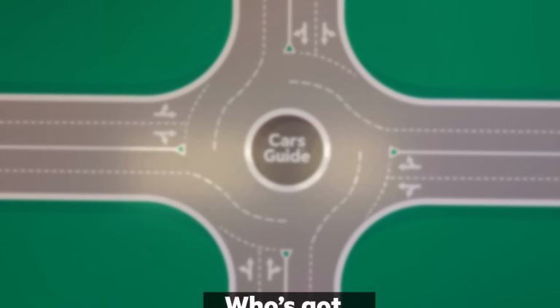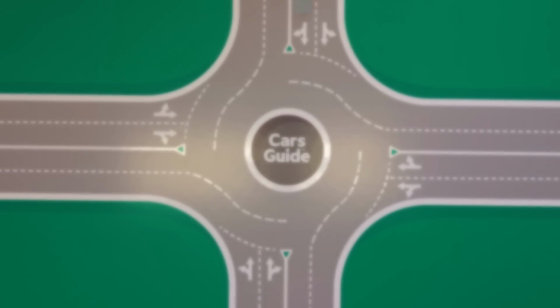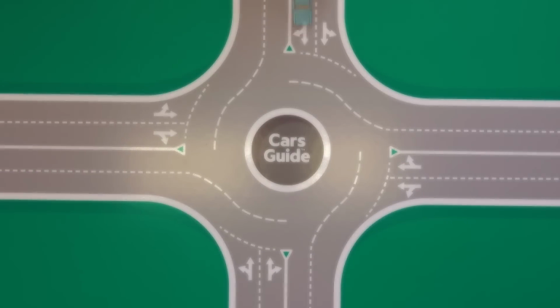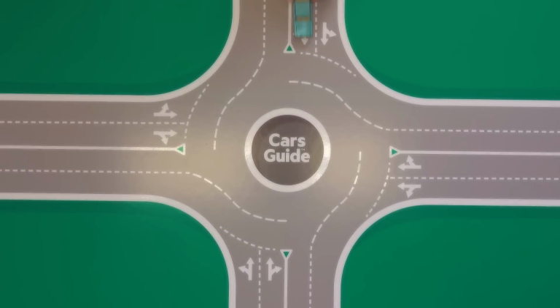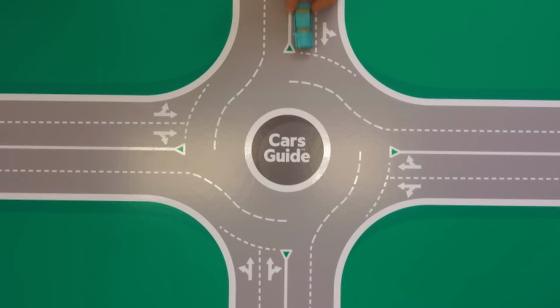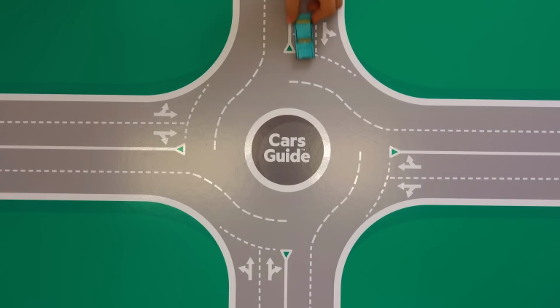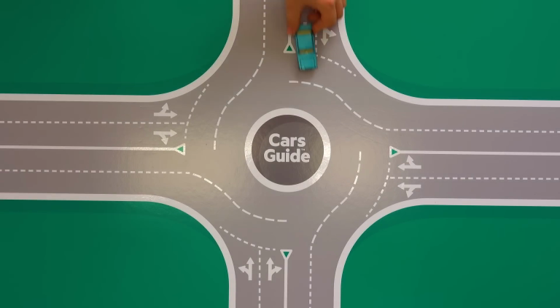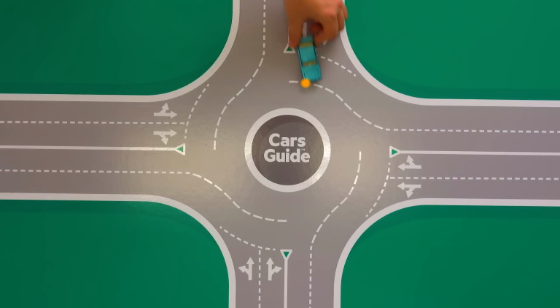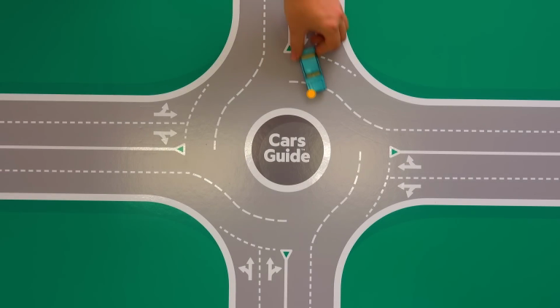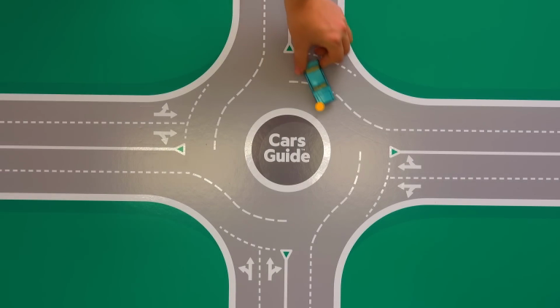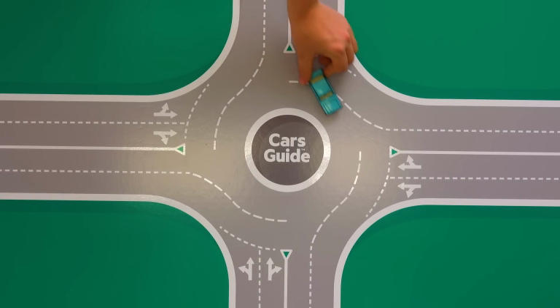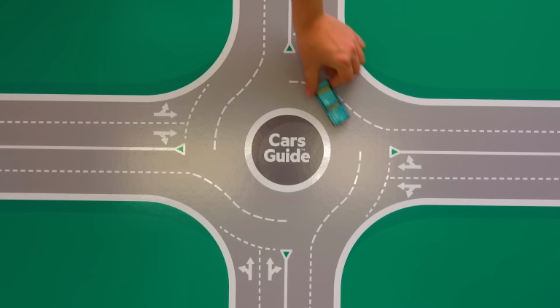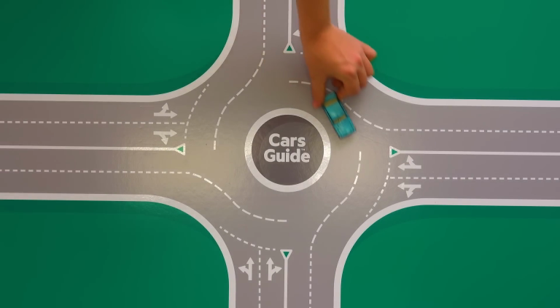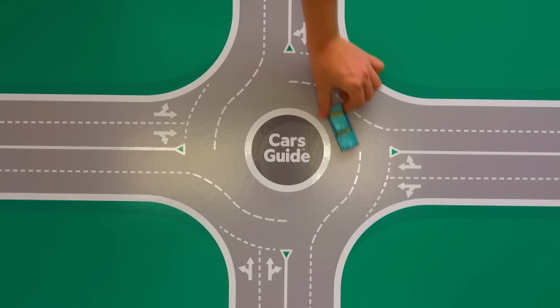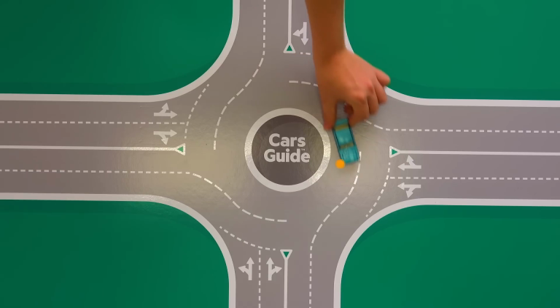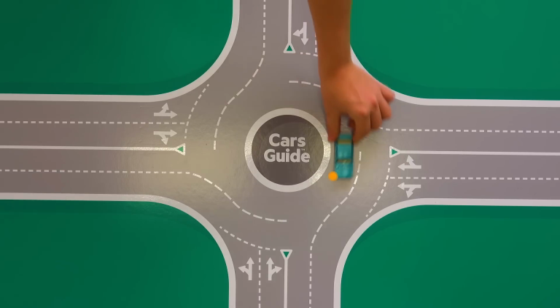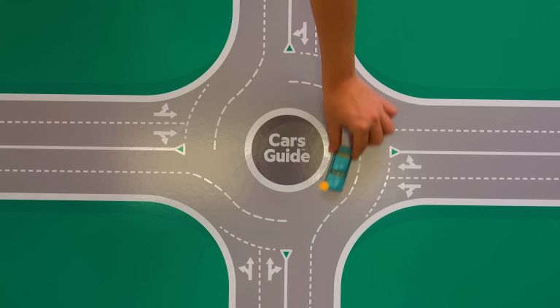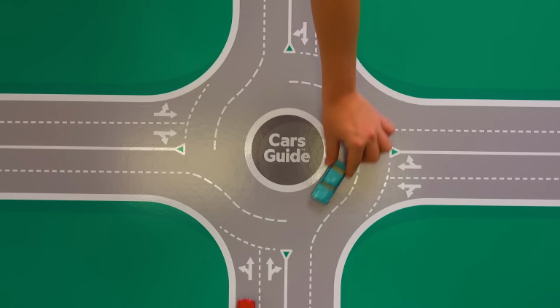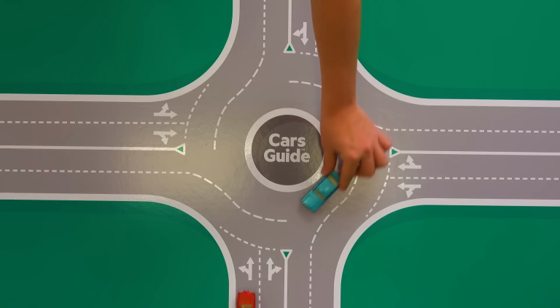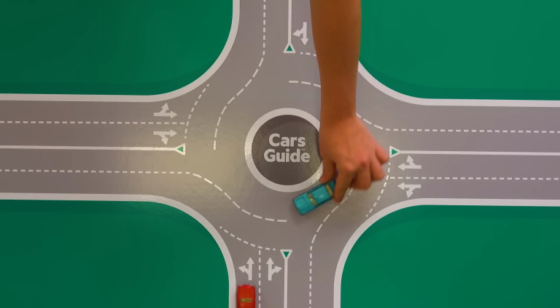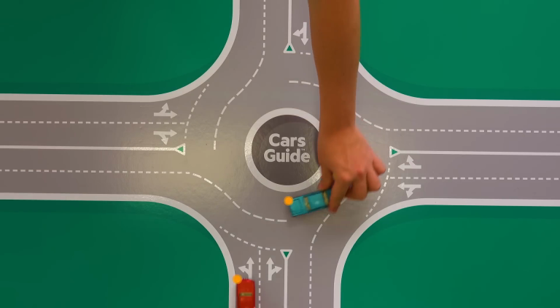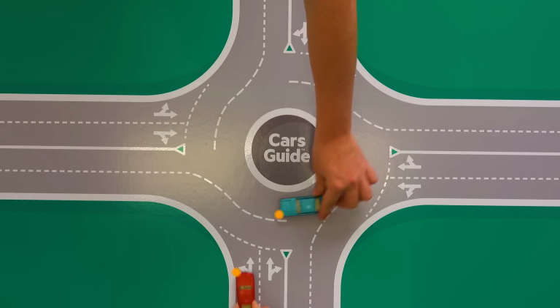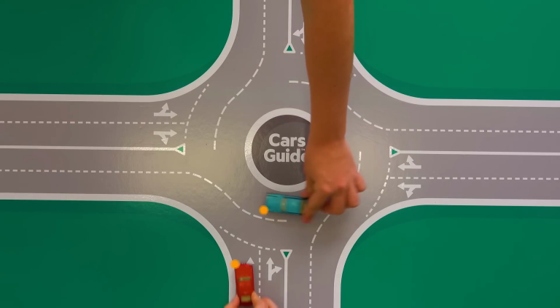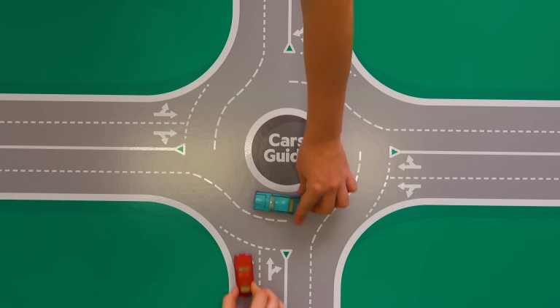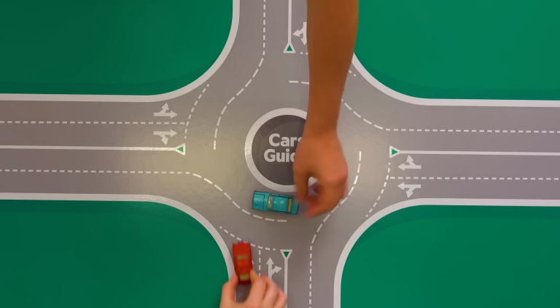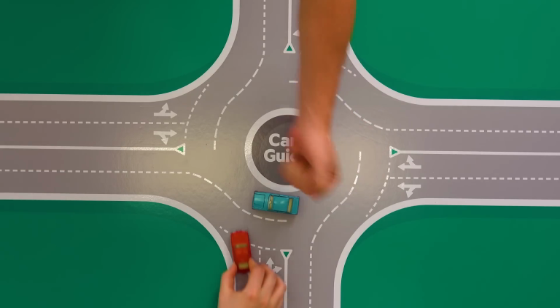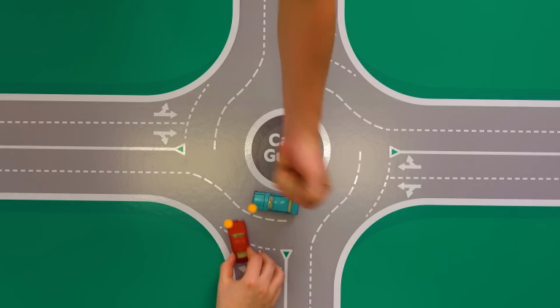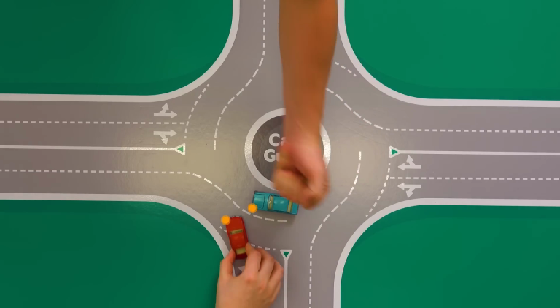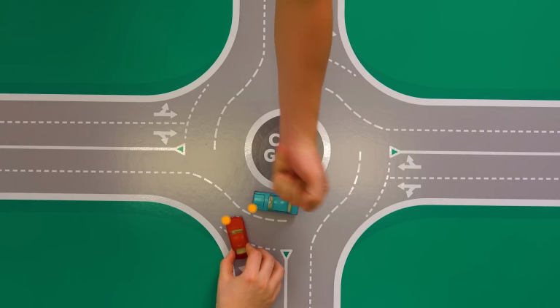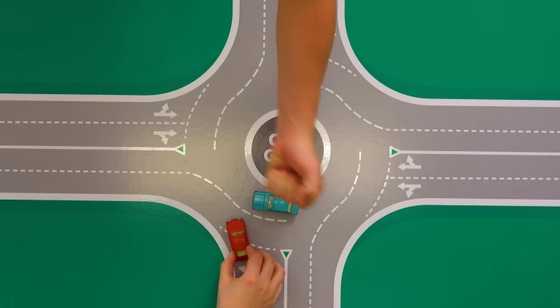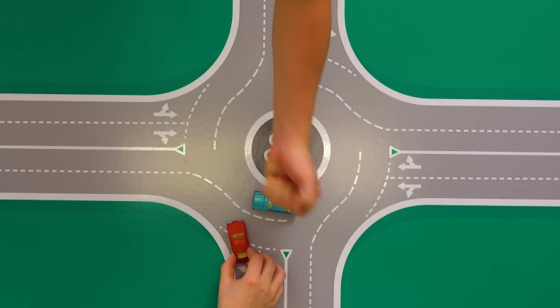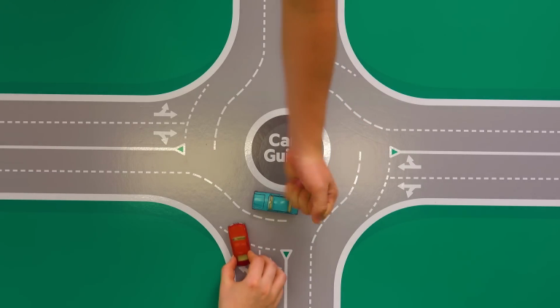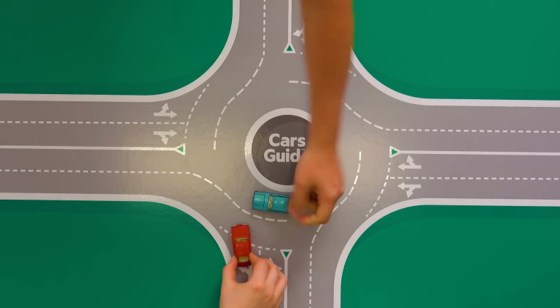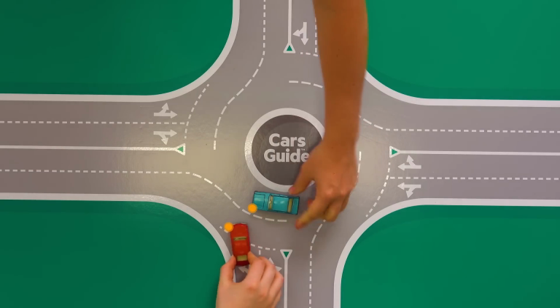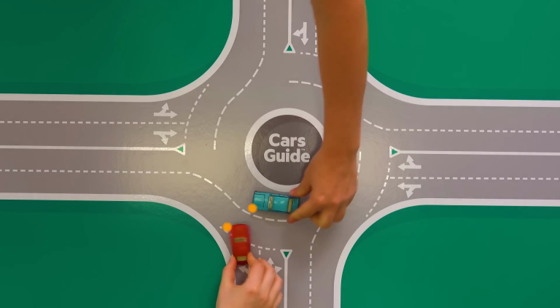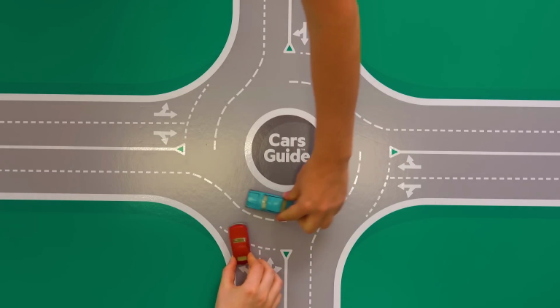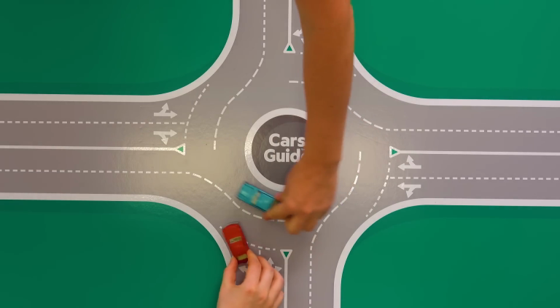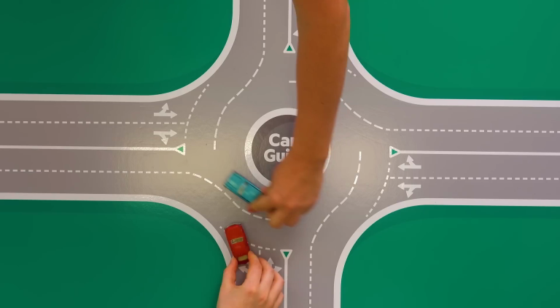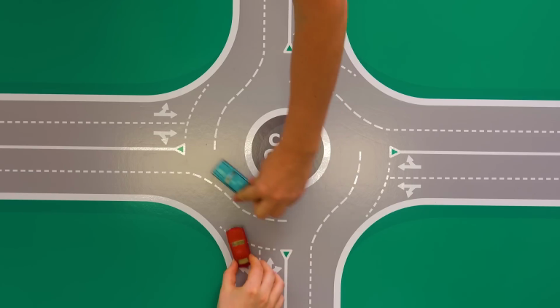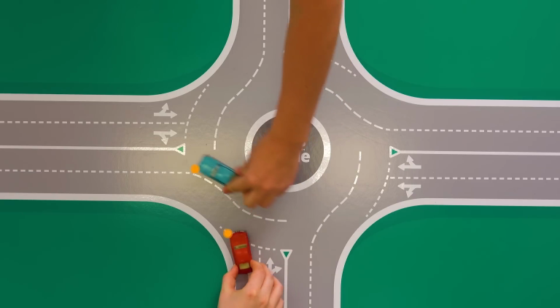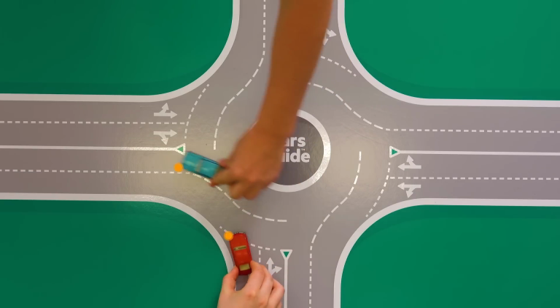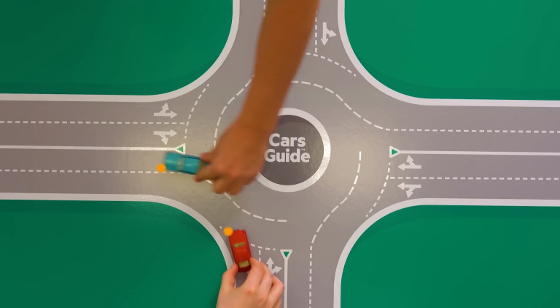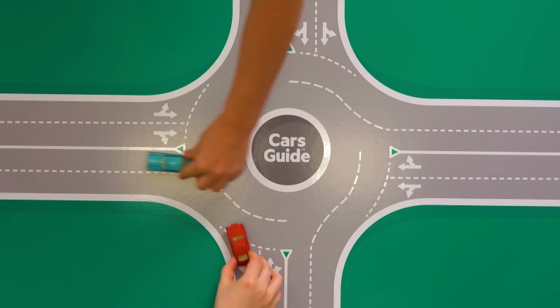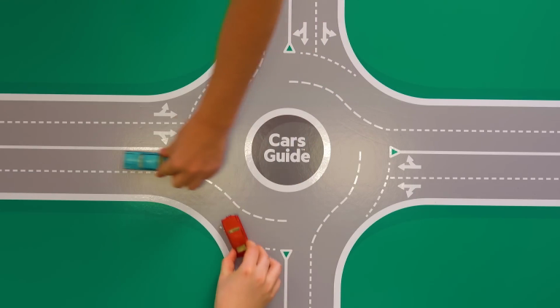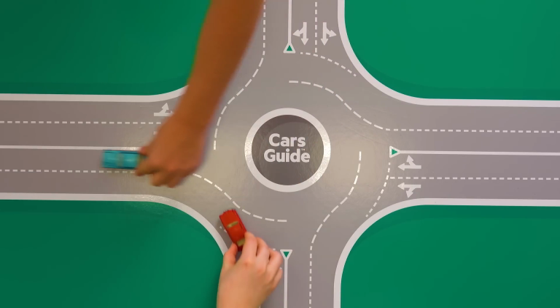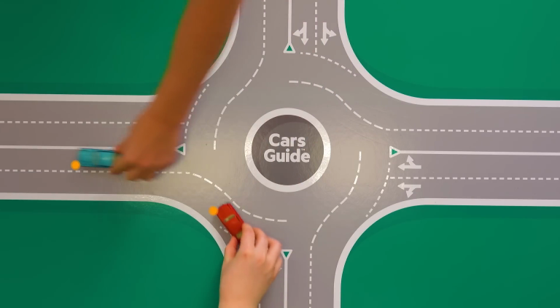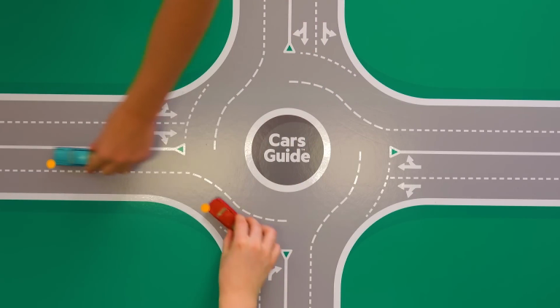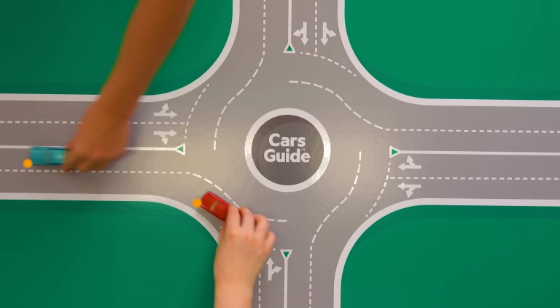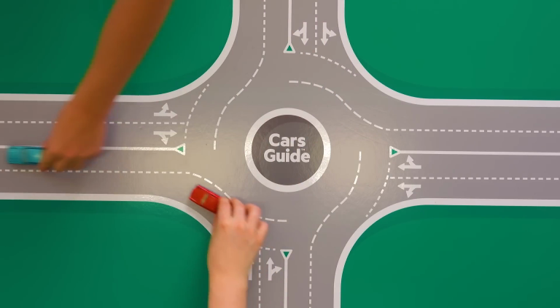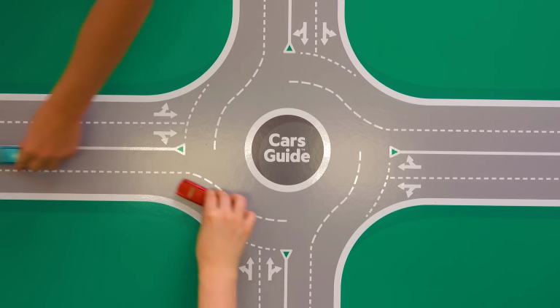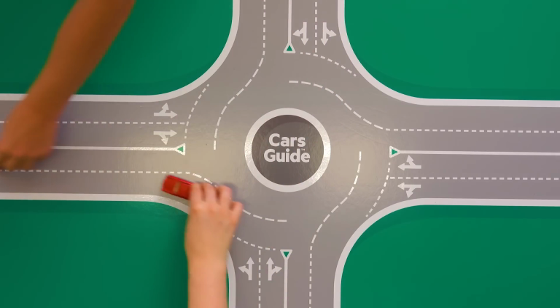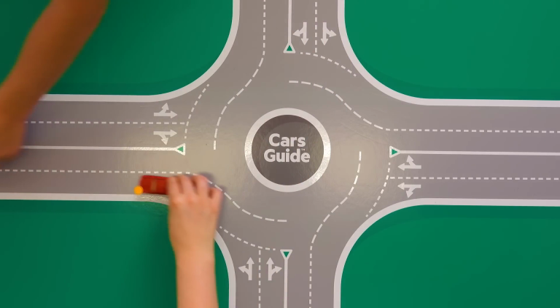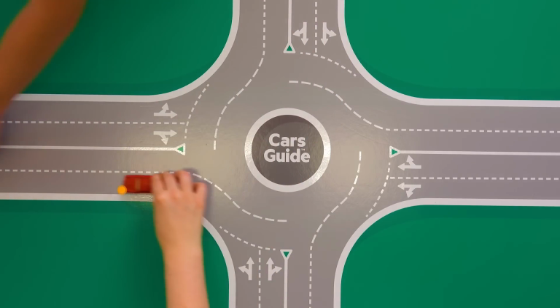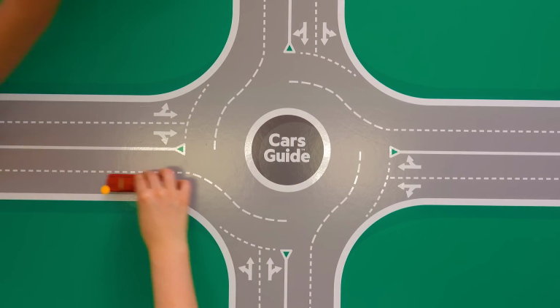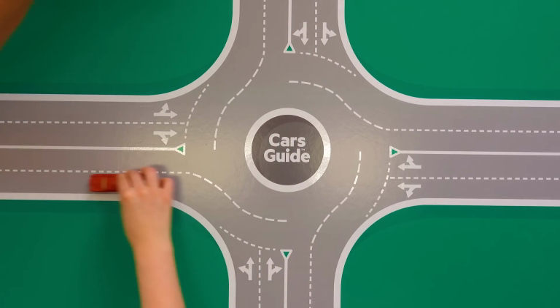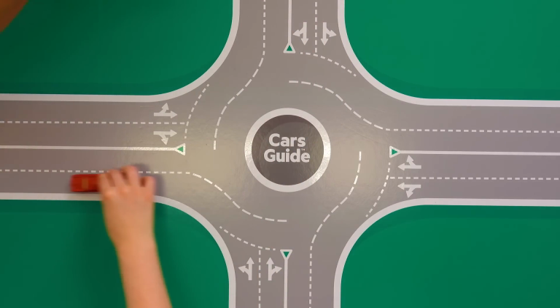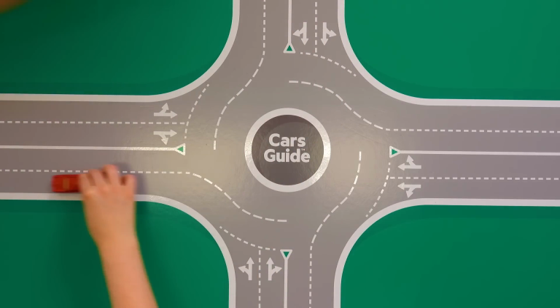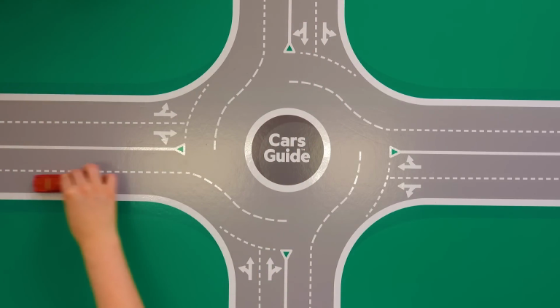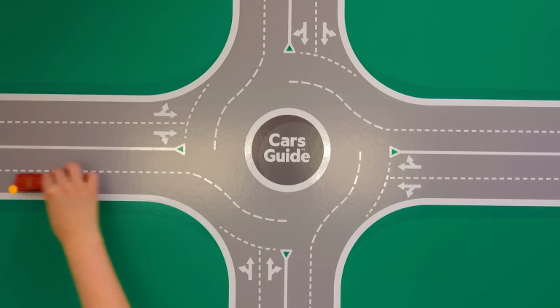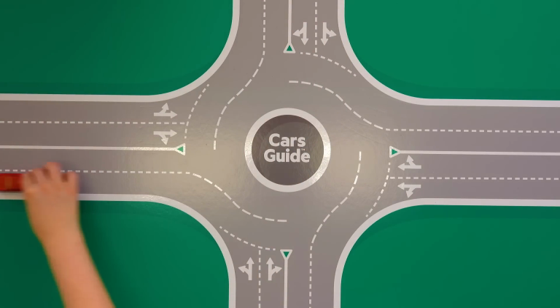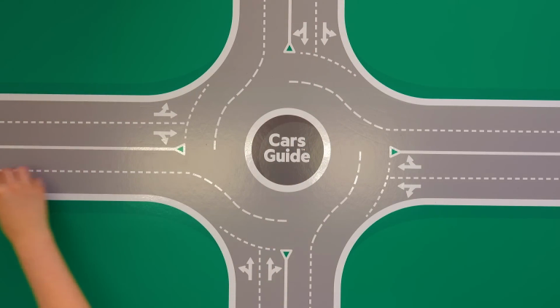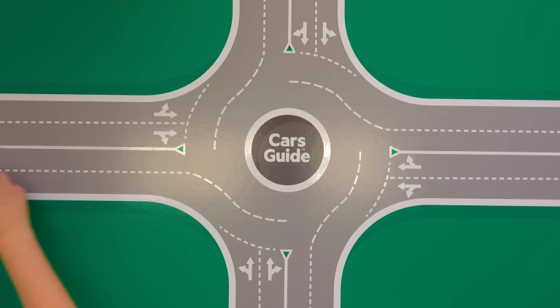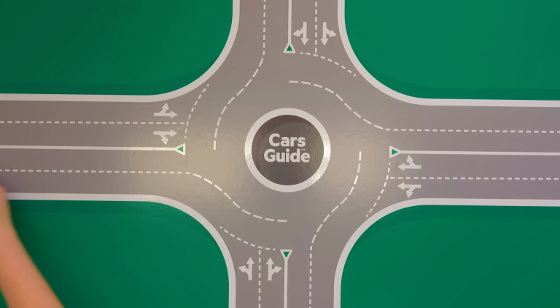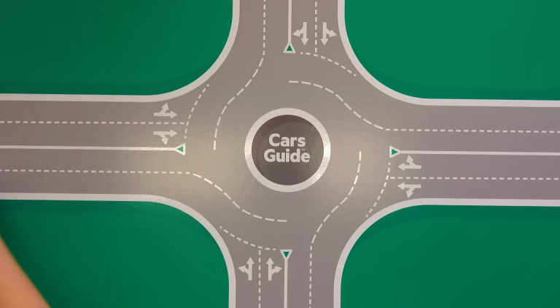If you are wondering who to give way to, just make sure not to get in the way of any vehicle that is already on the roundabout.